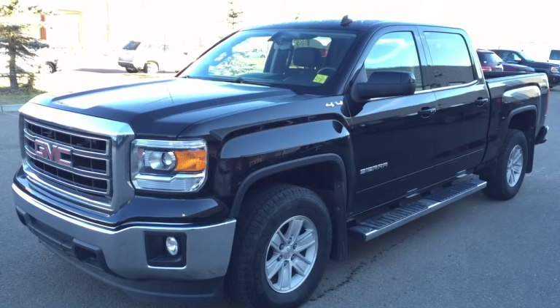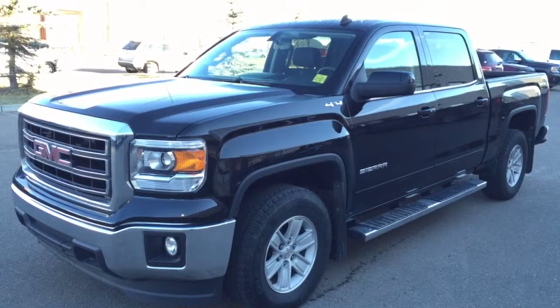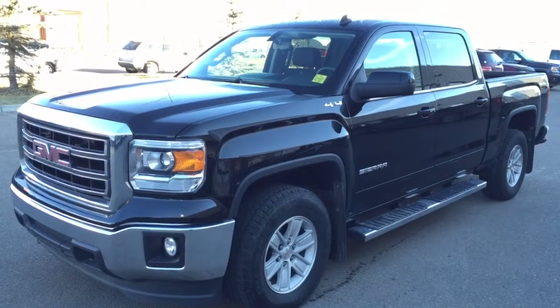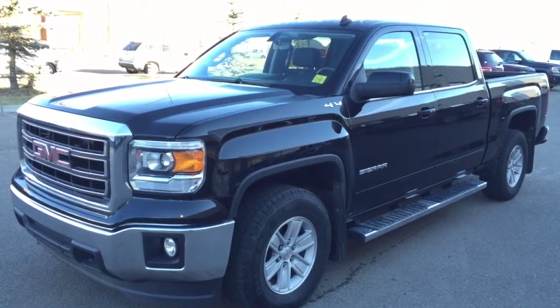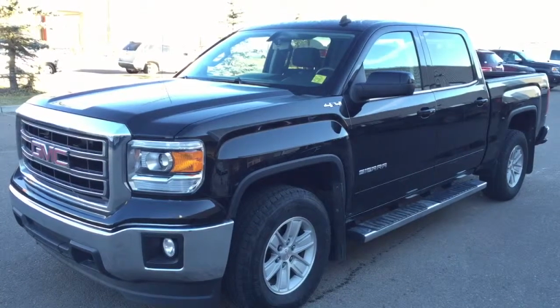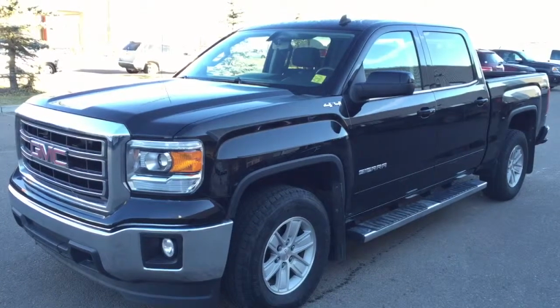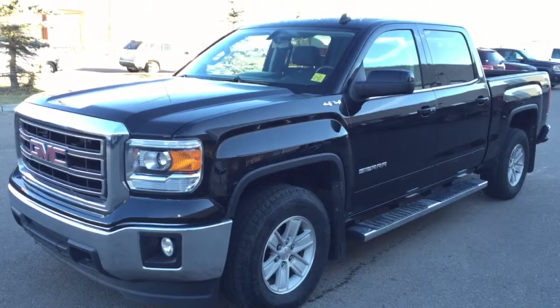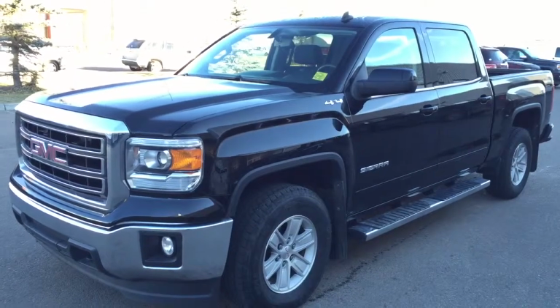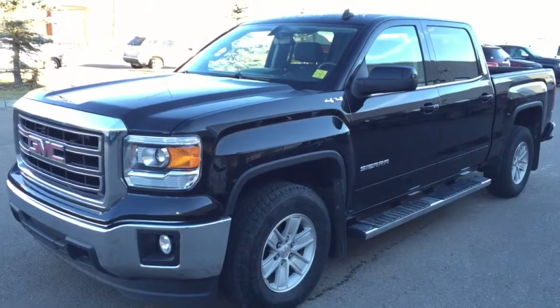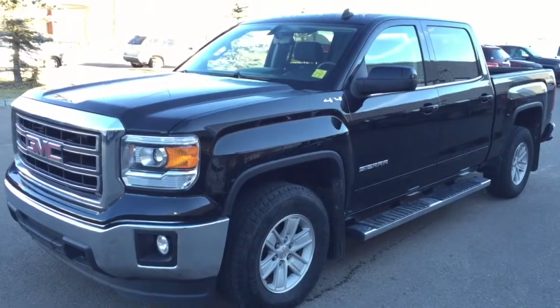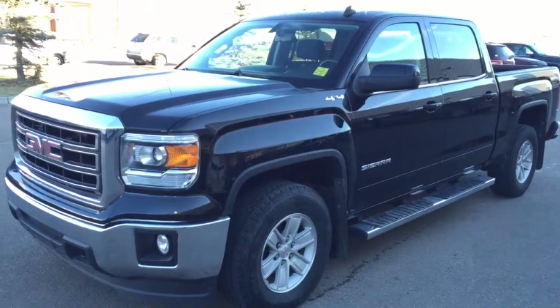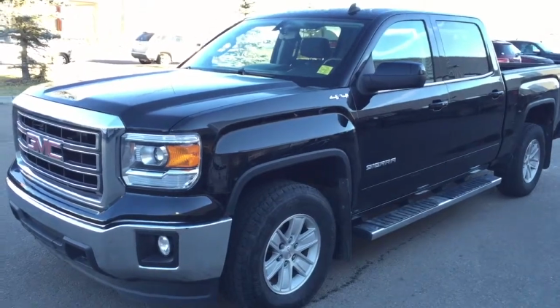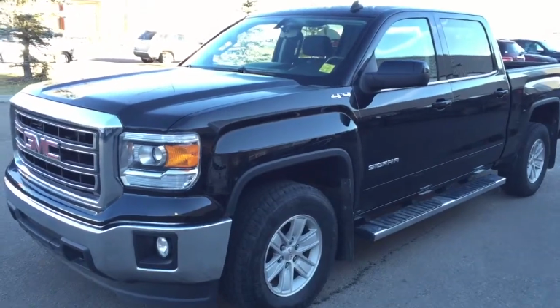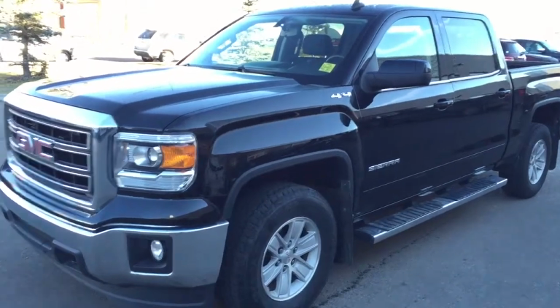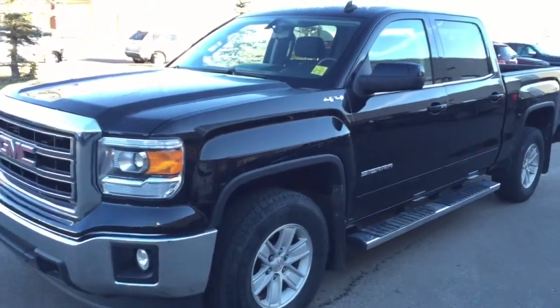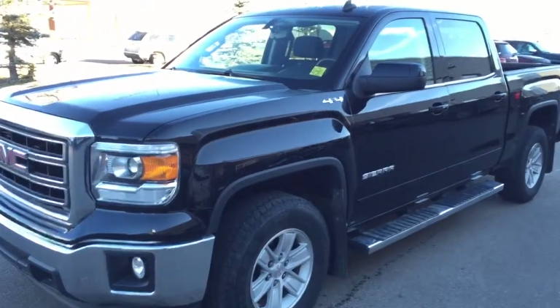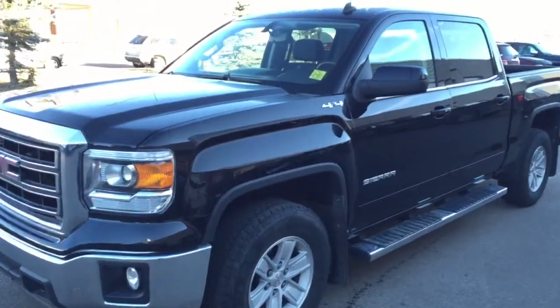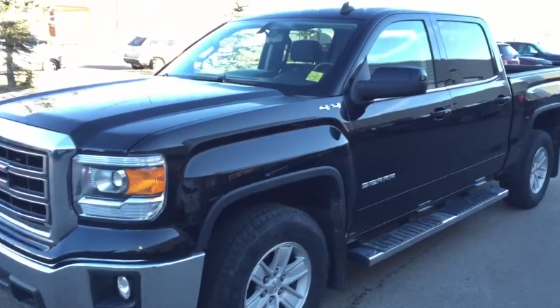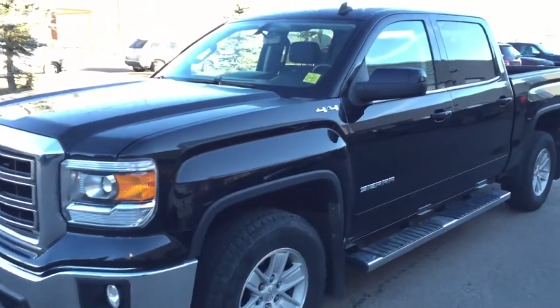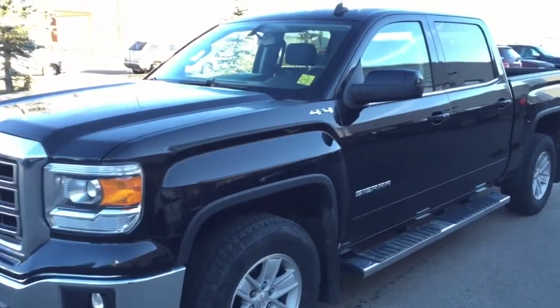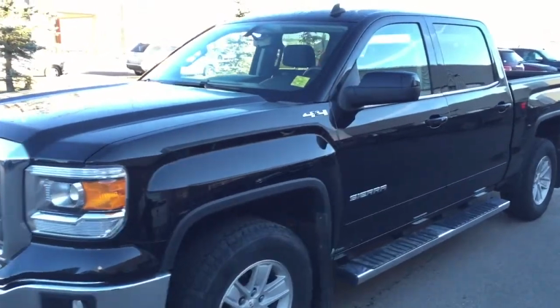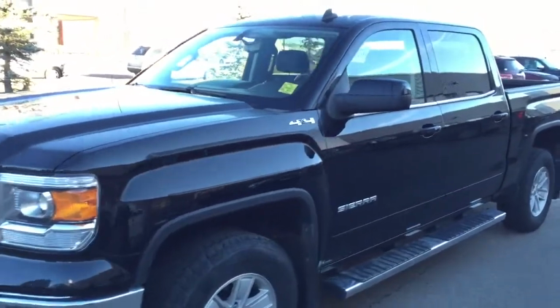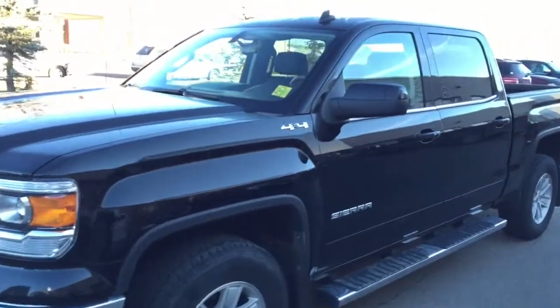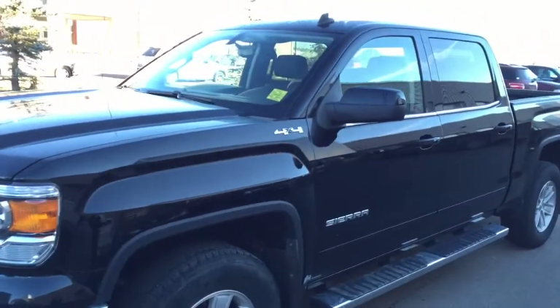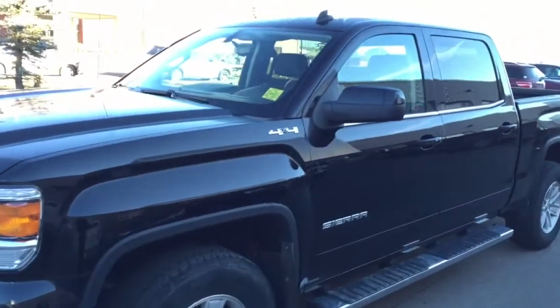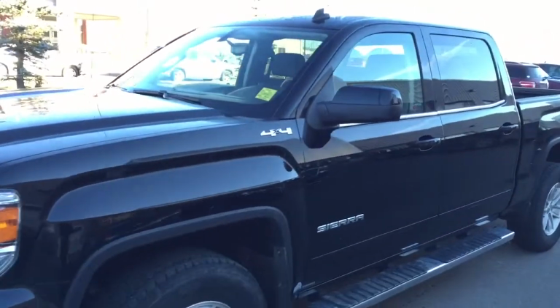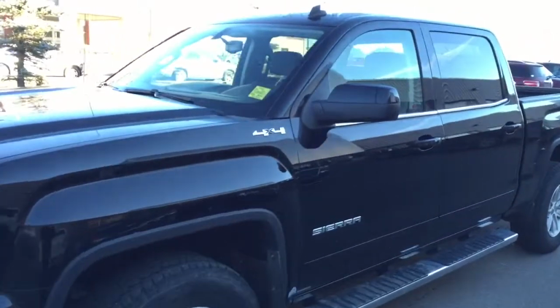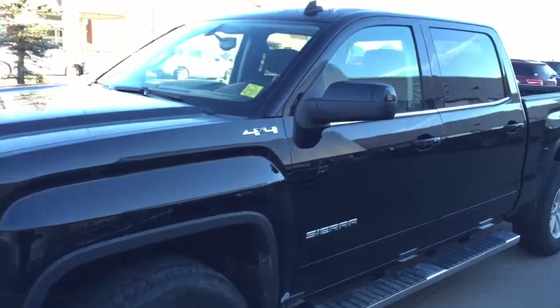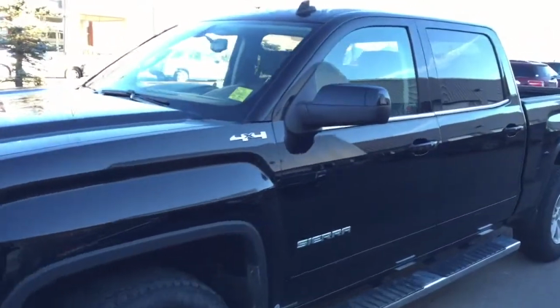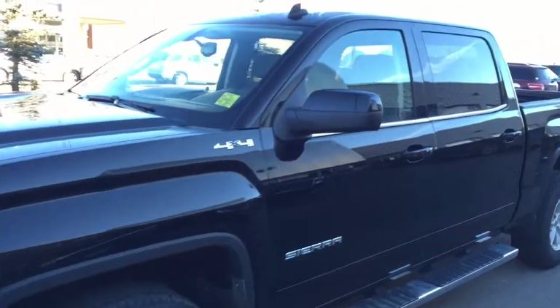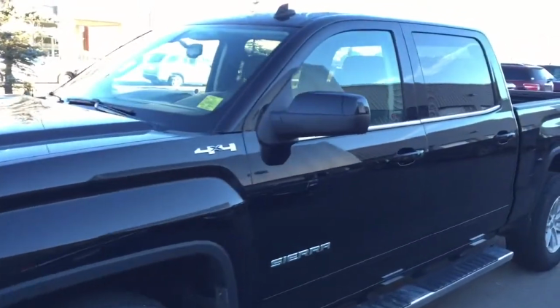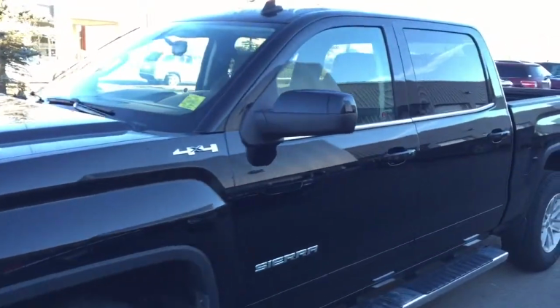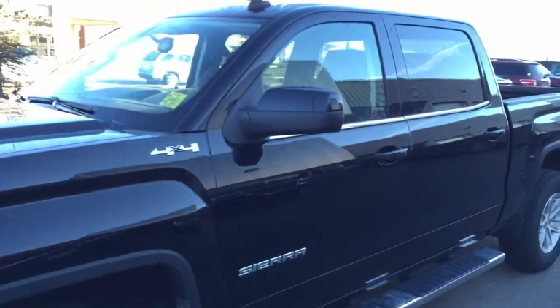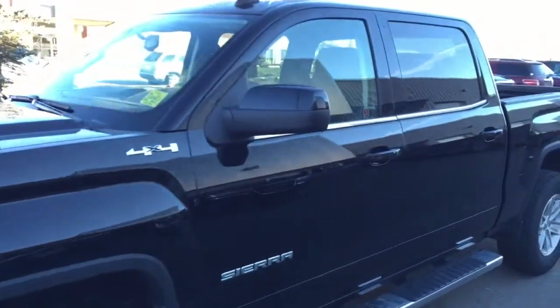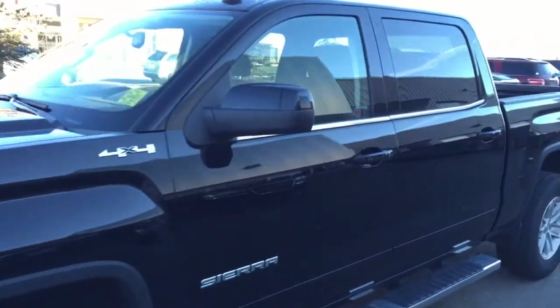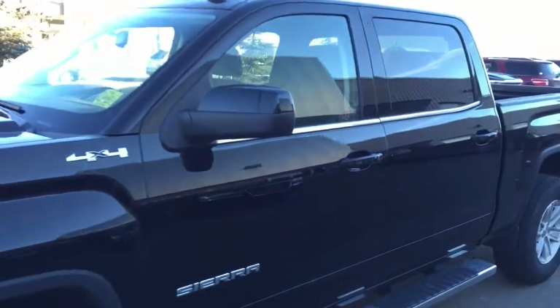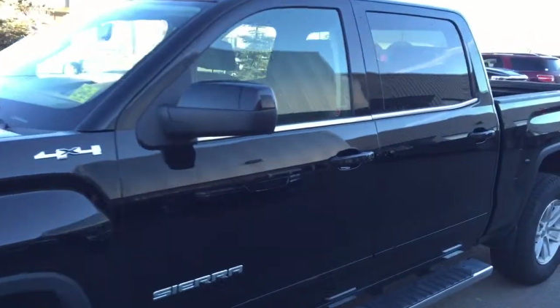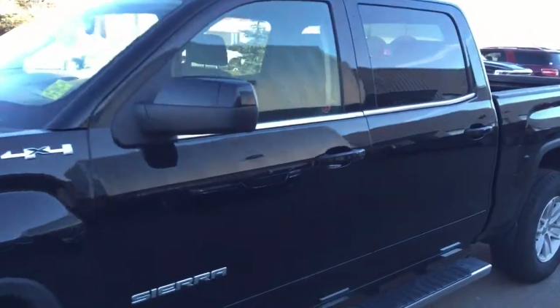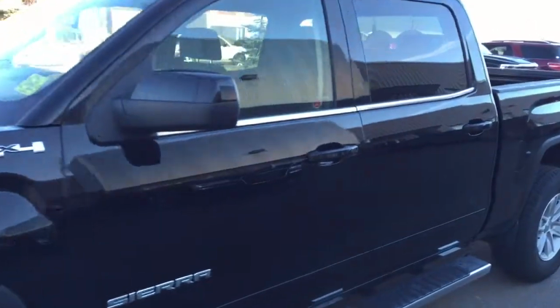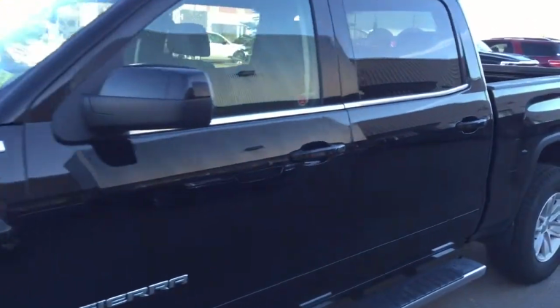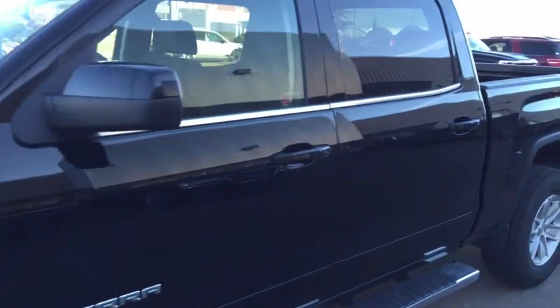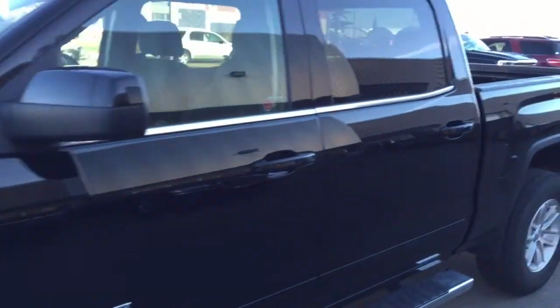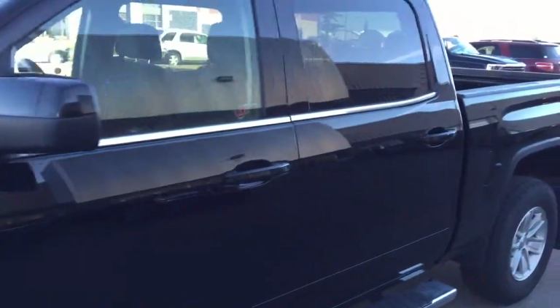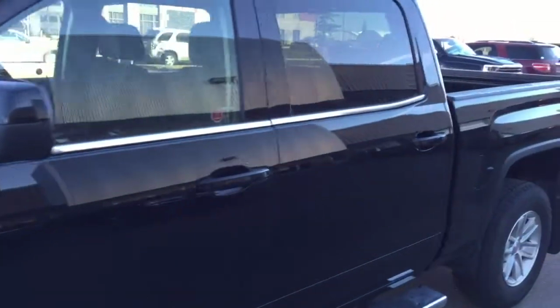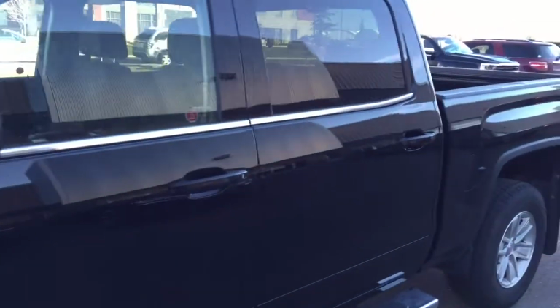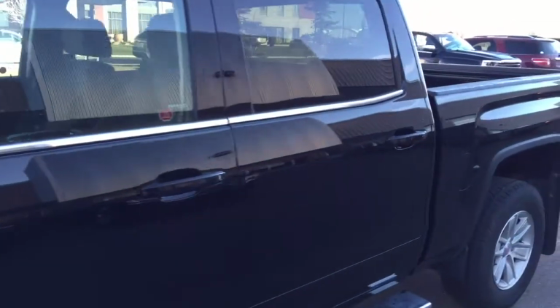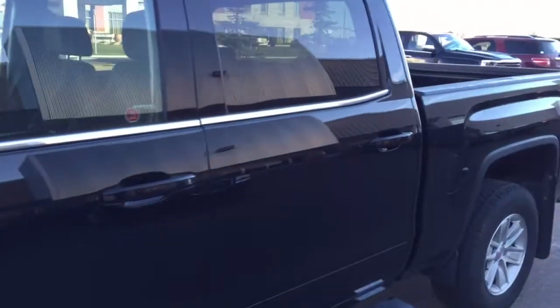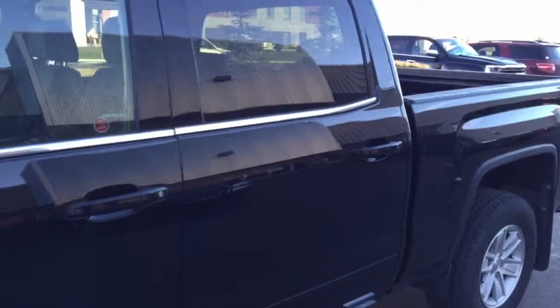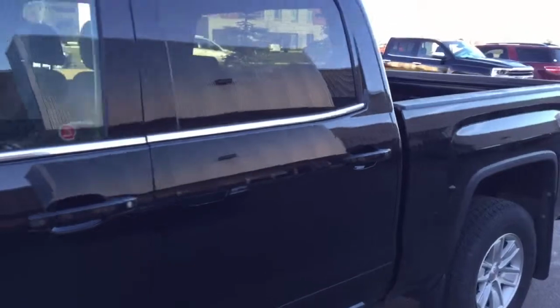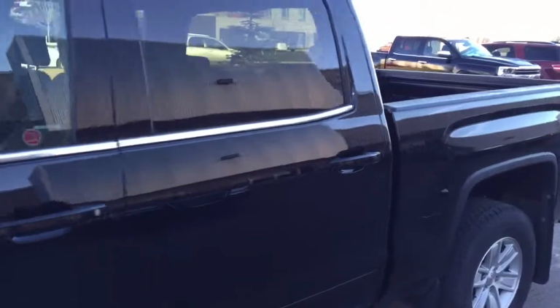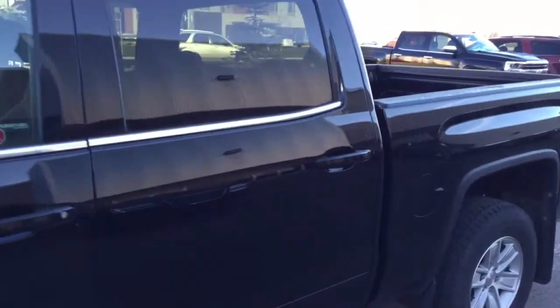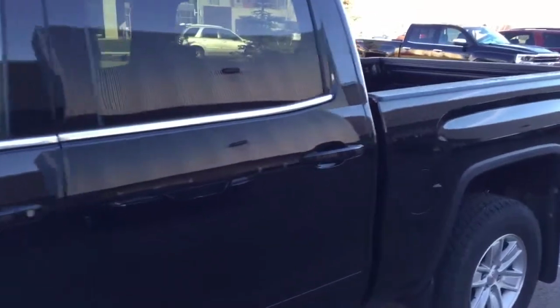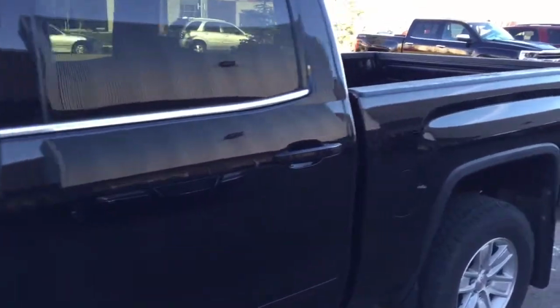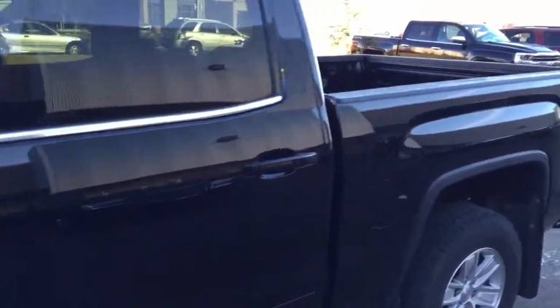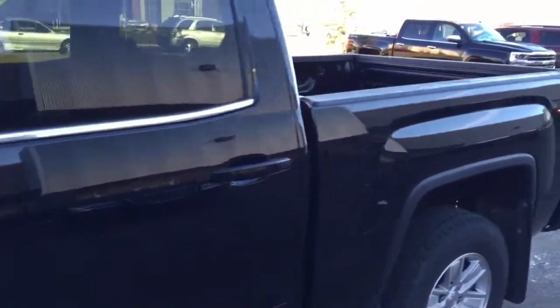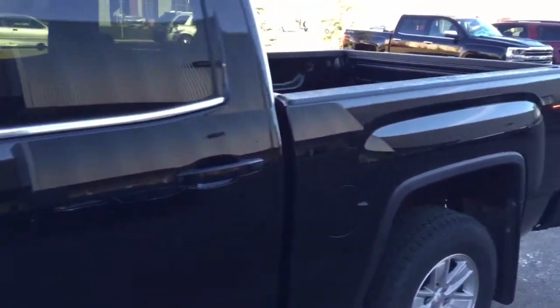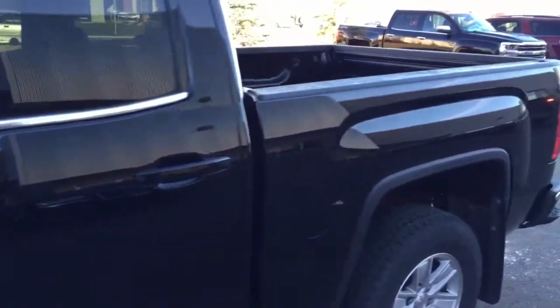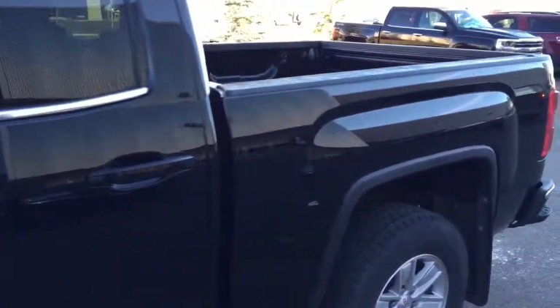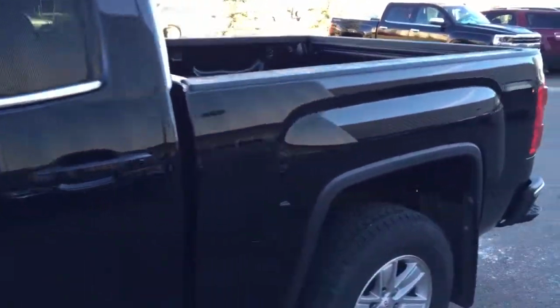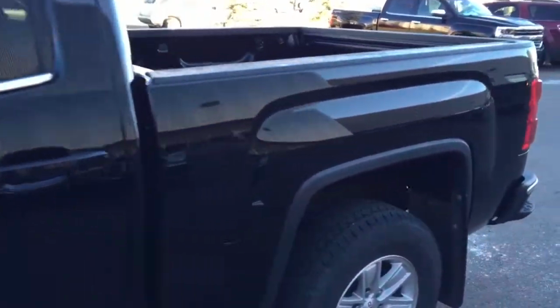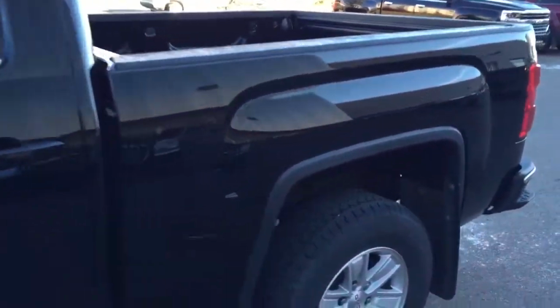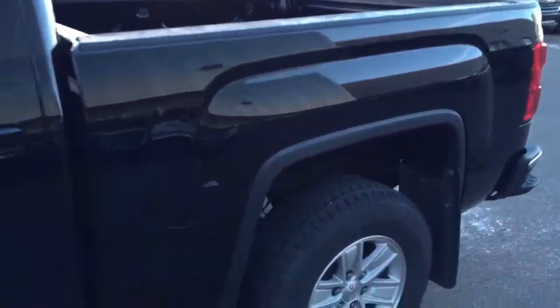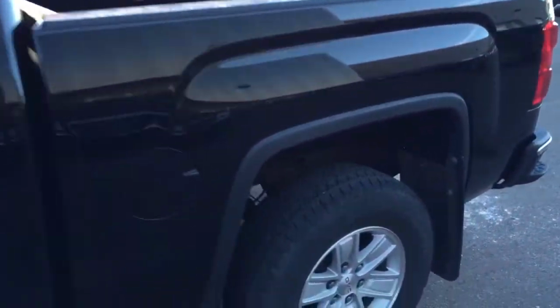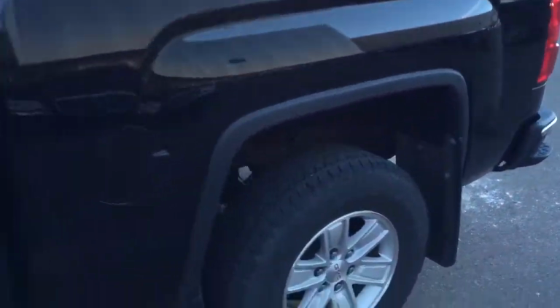Welcome to Davis Chevrolet. This is a pre-owned 2014 GMC Sierra in the color black.